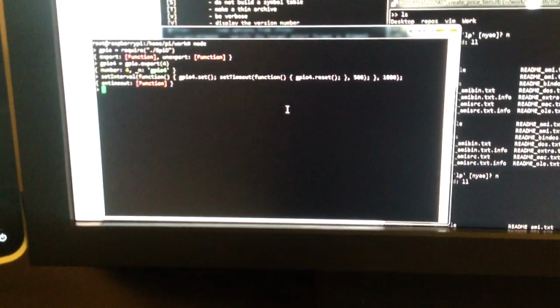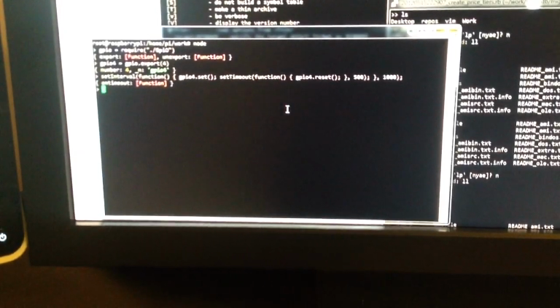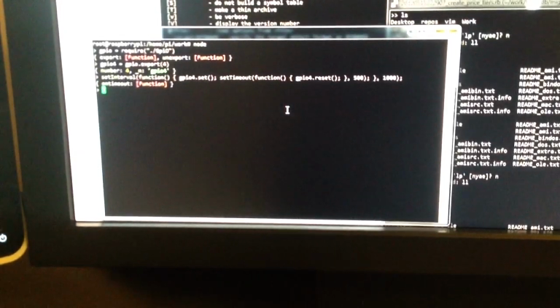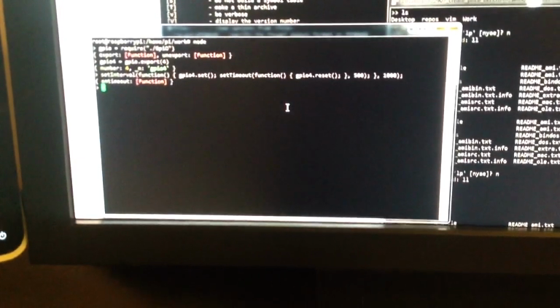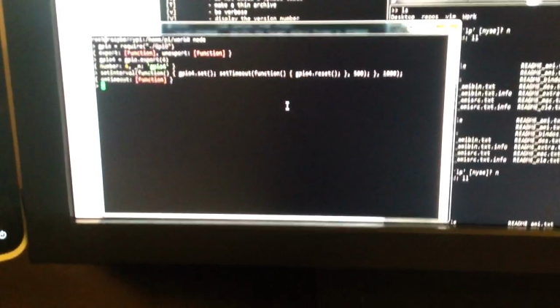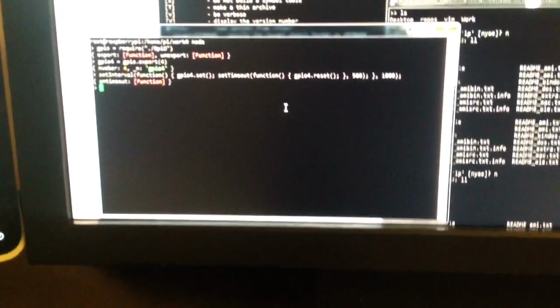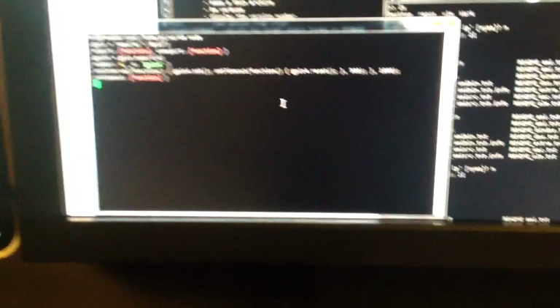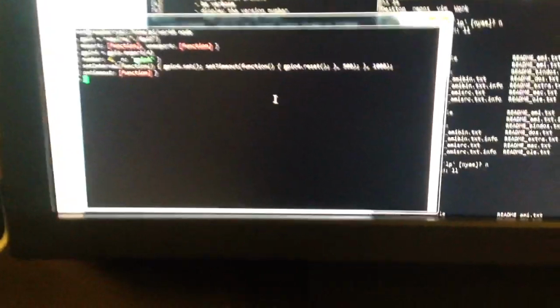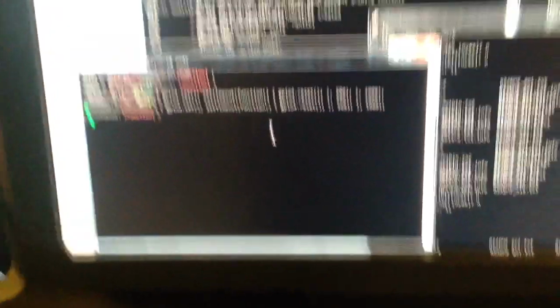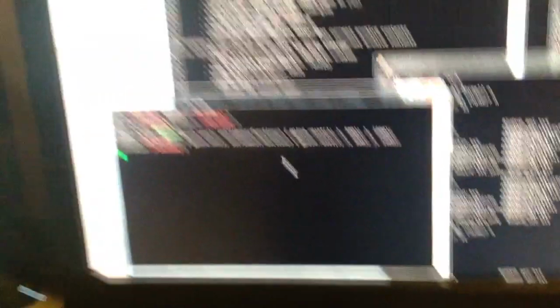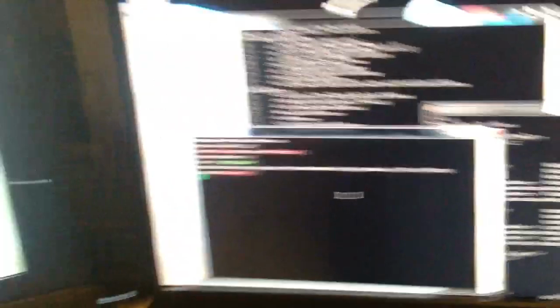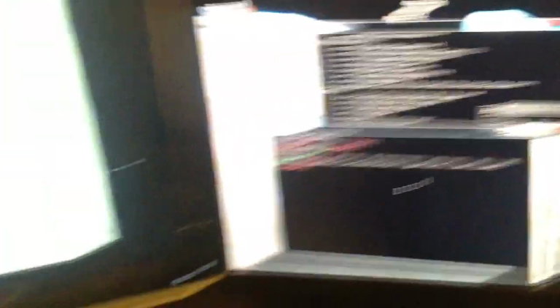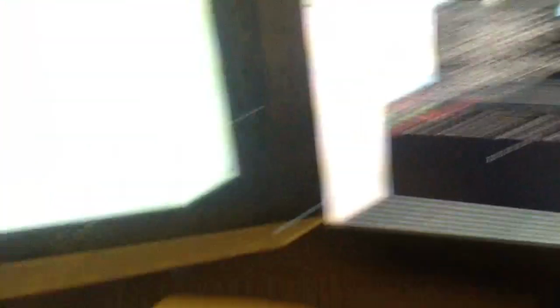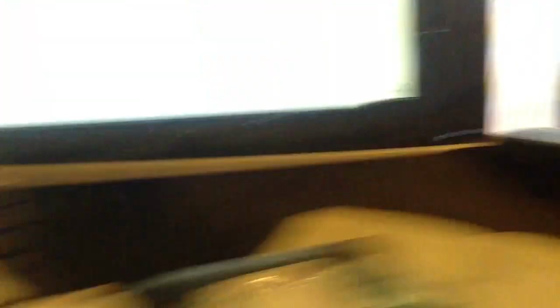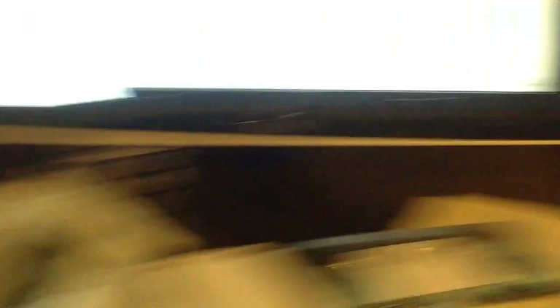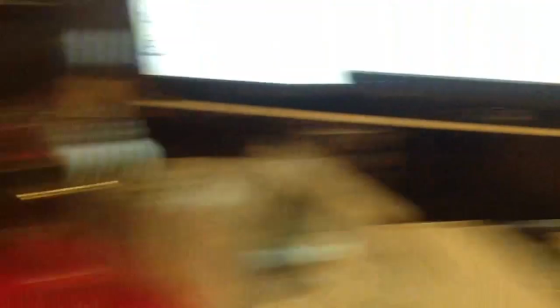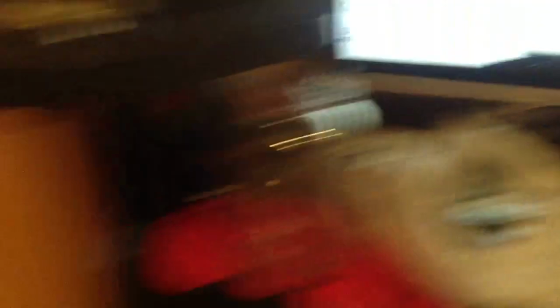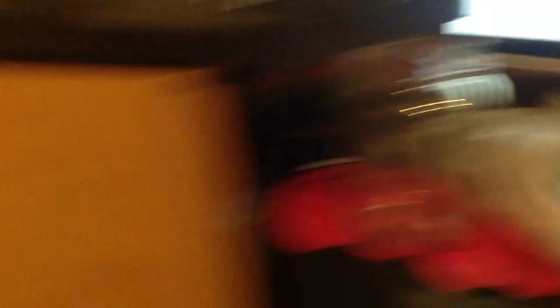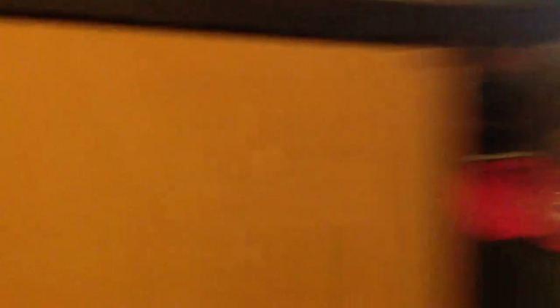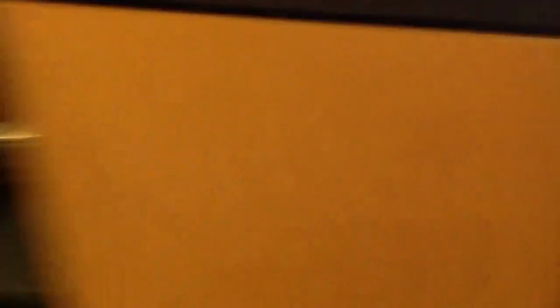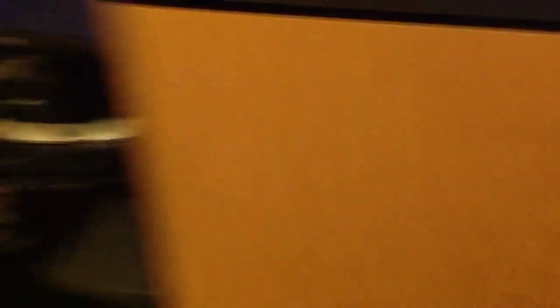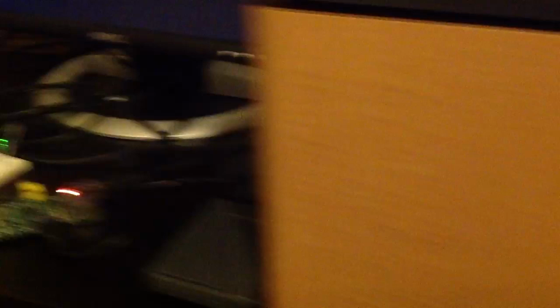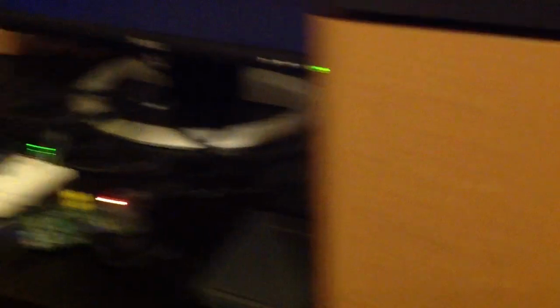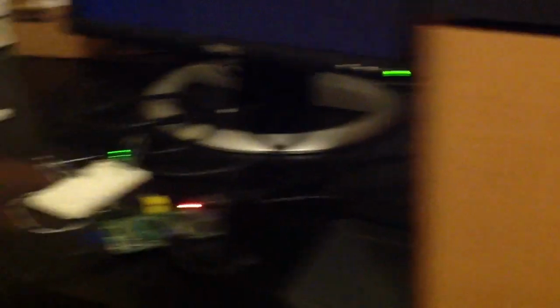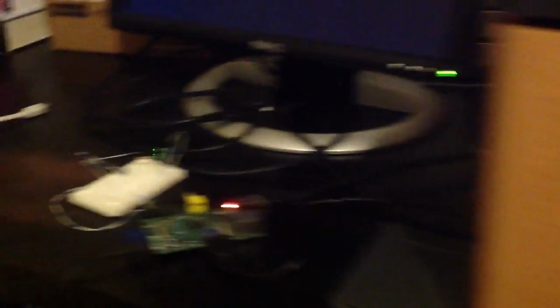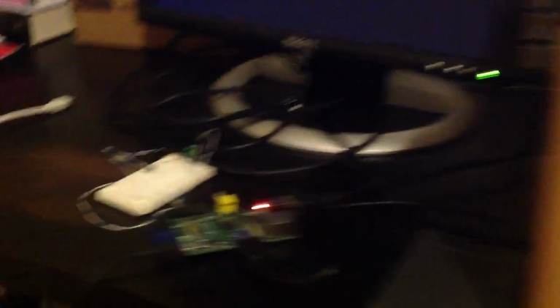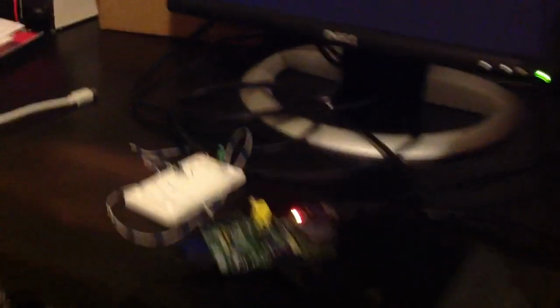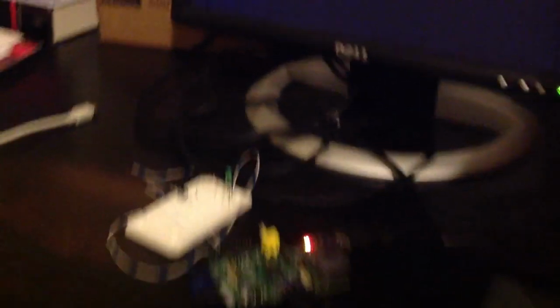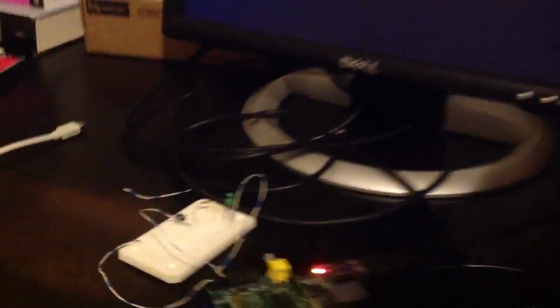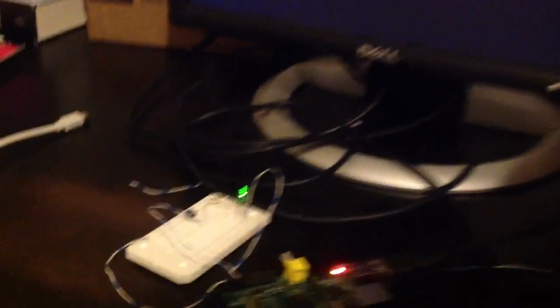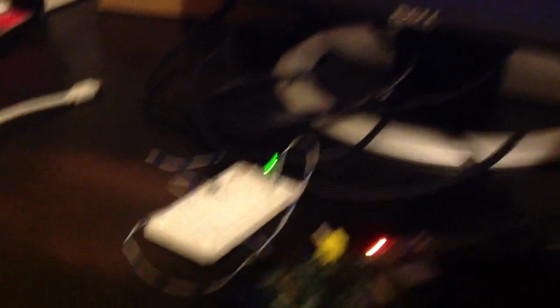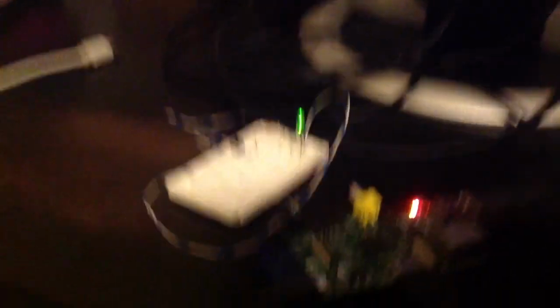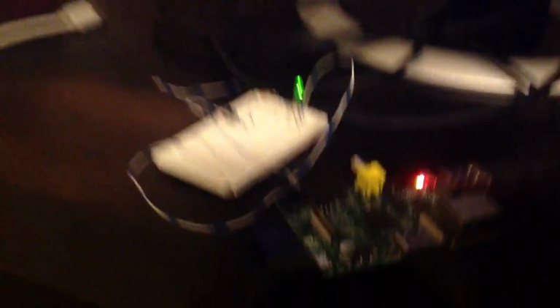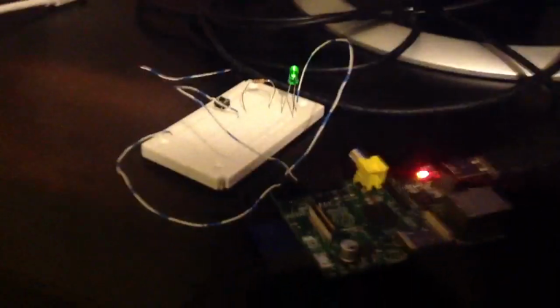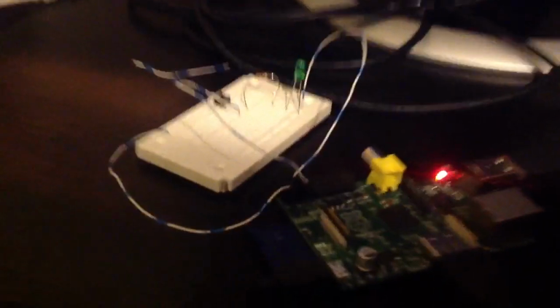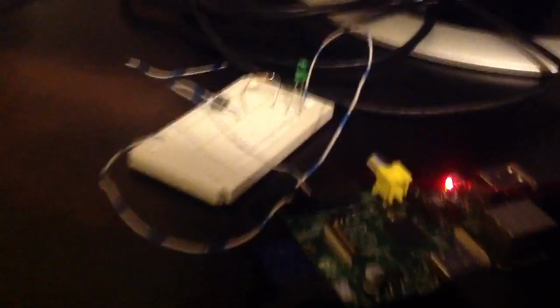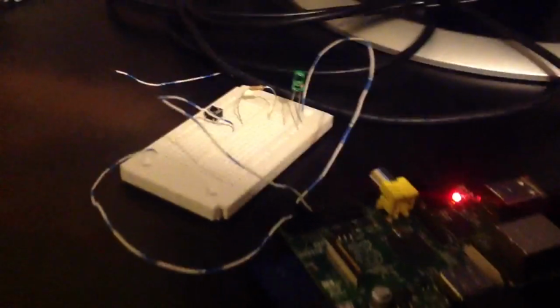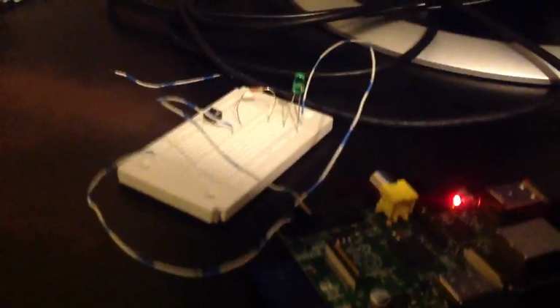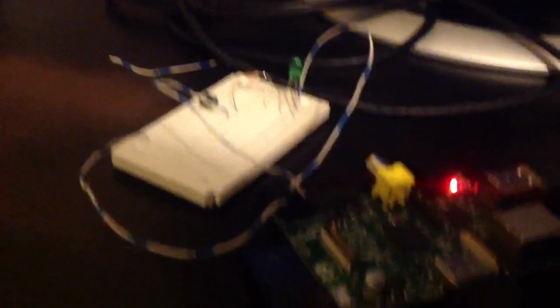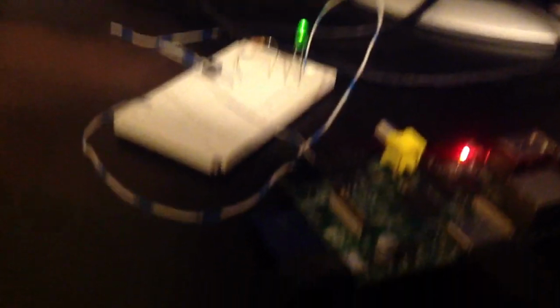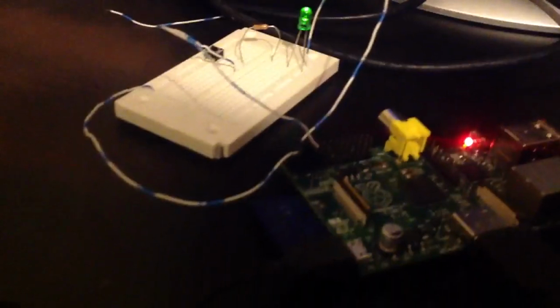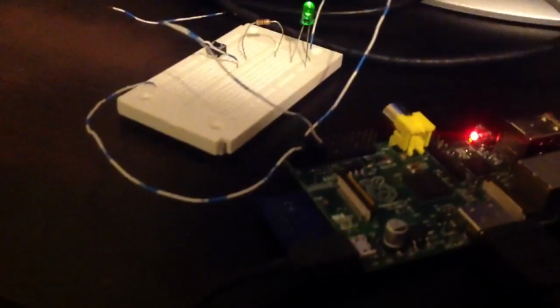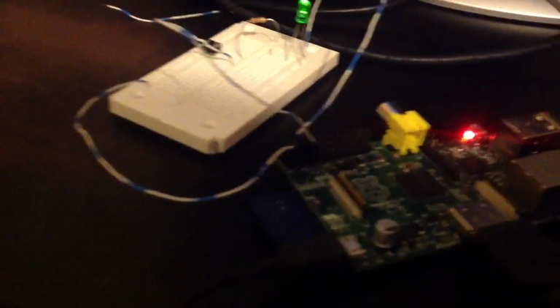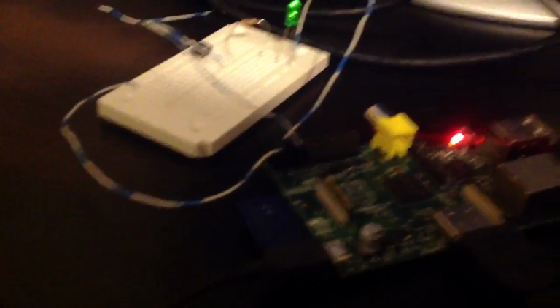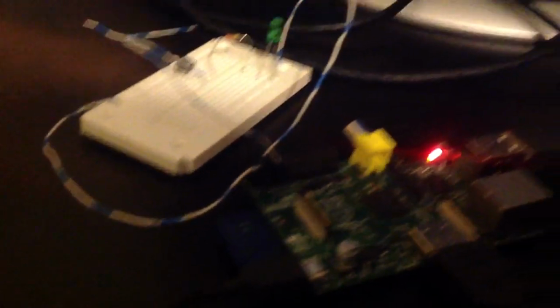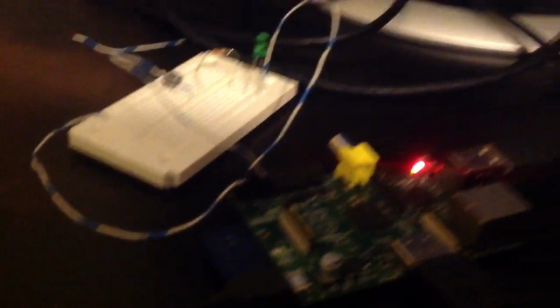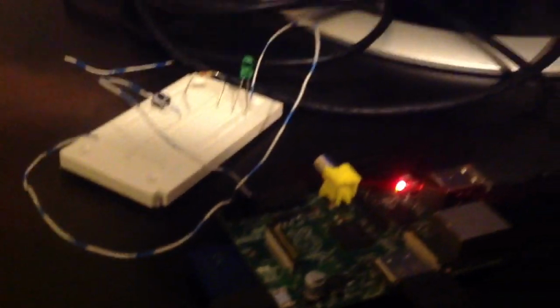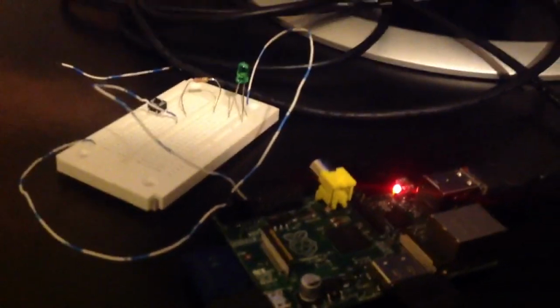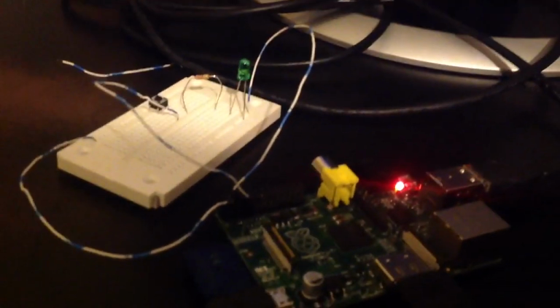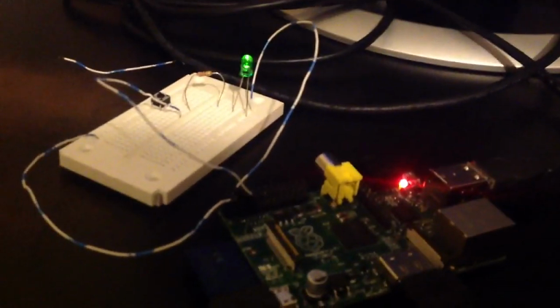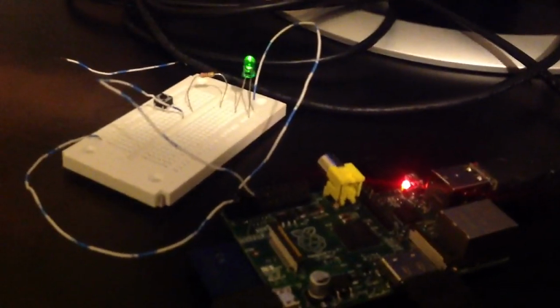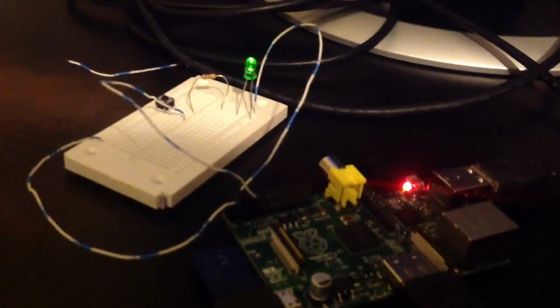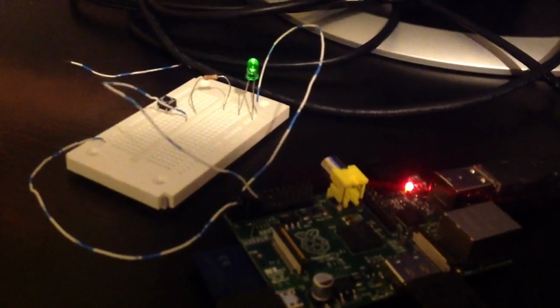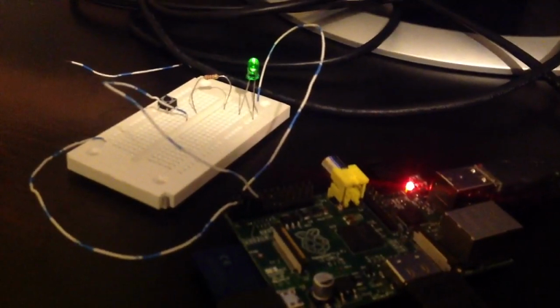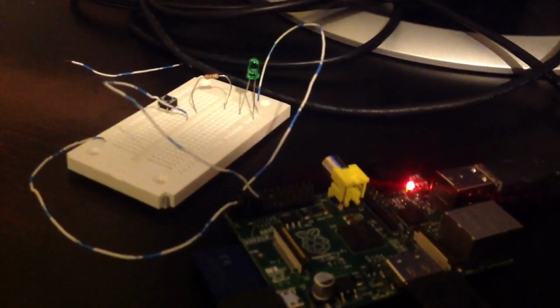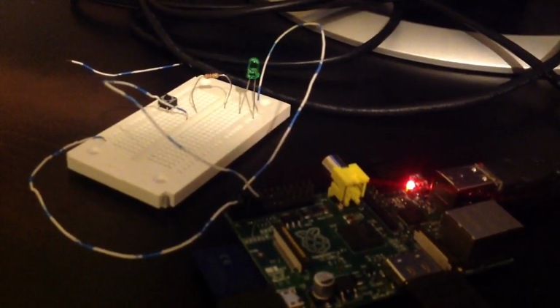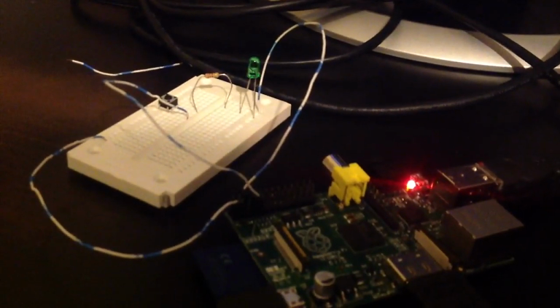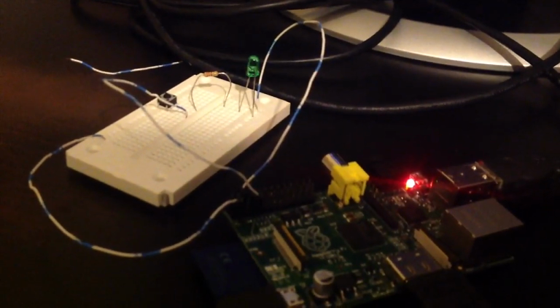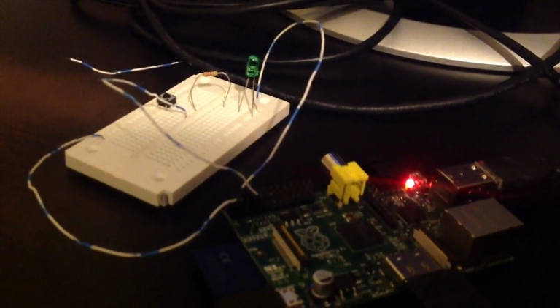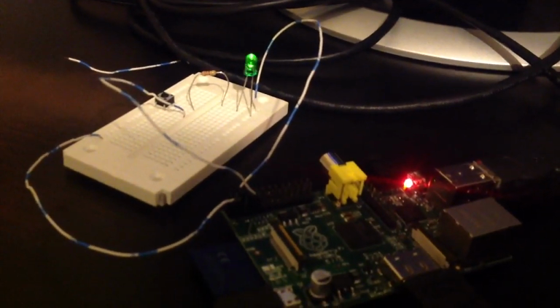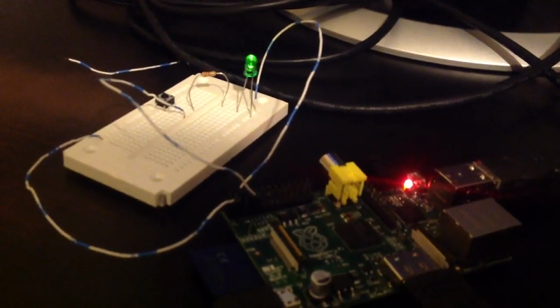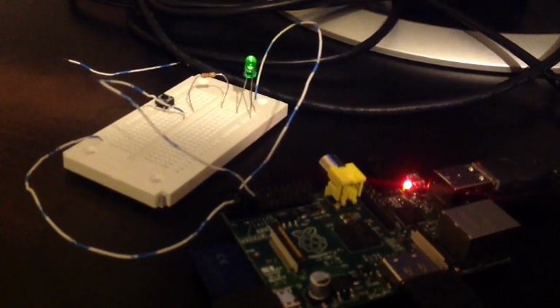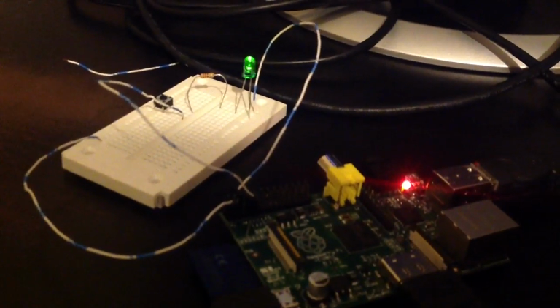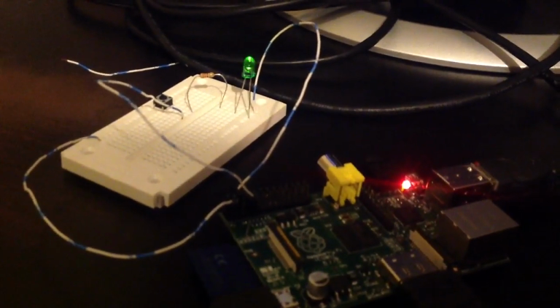Okay, so let's look over at our board. There it is.